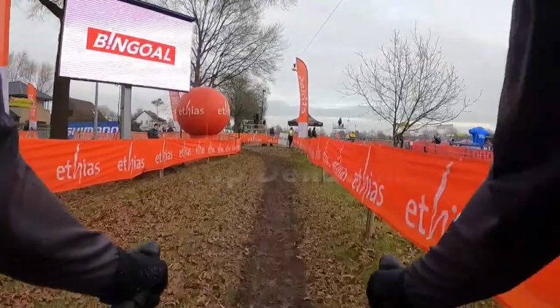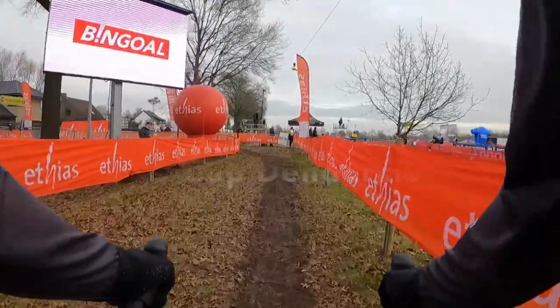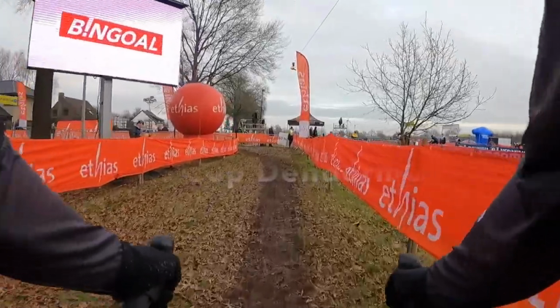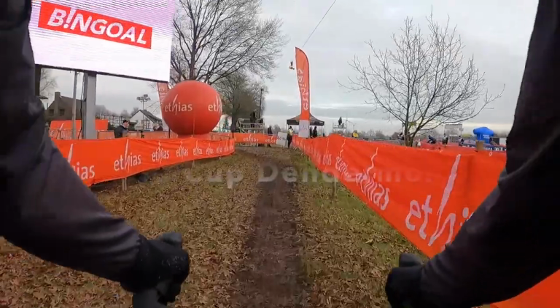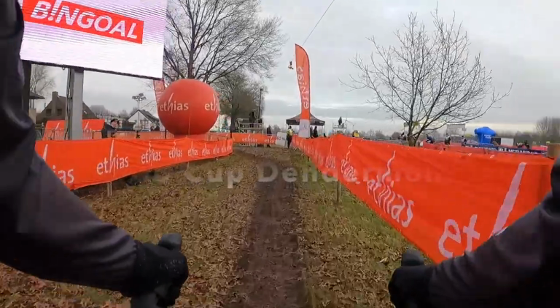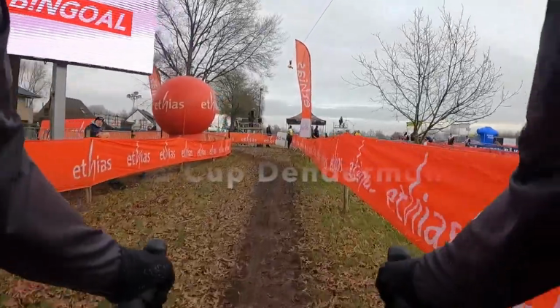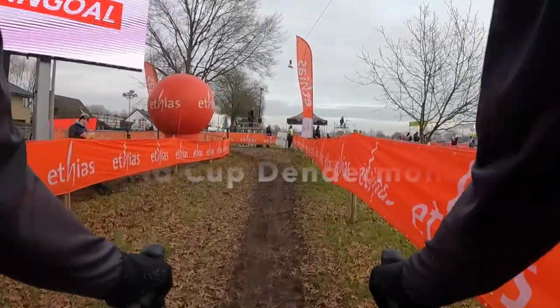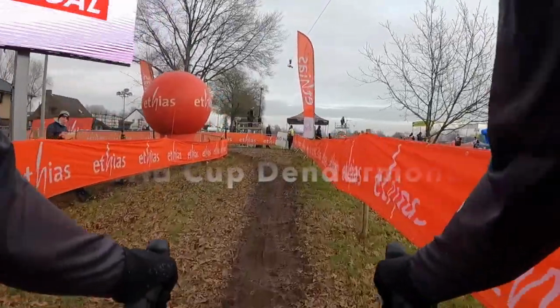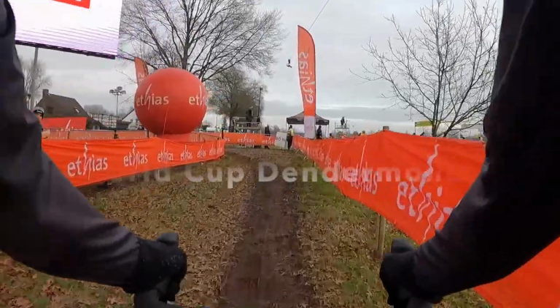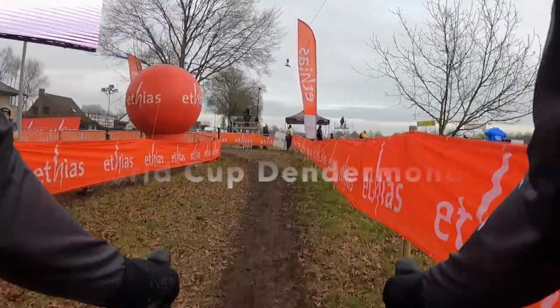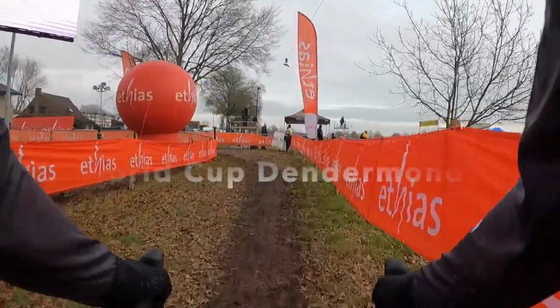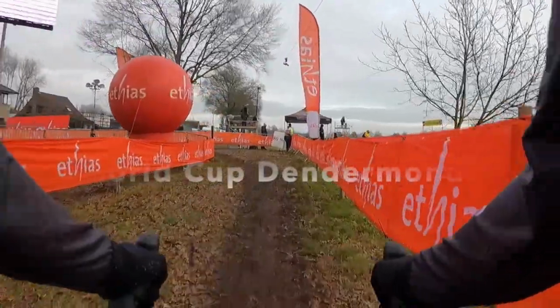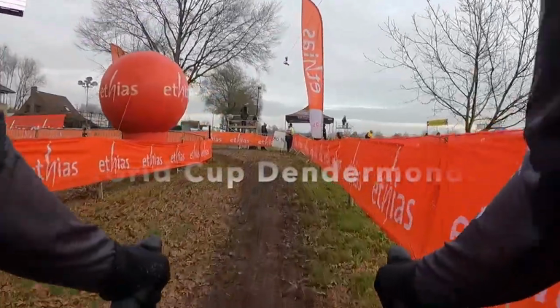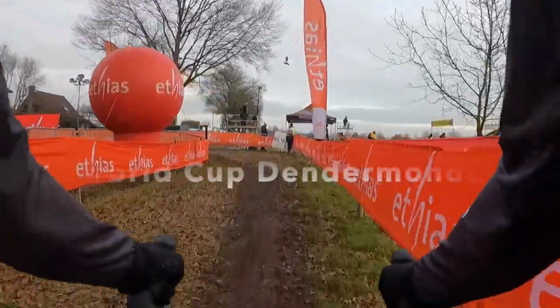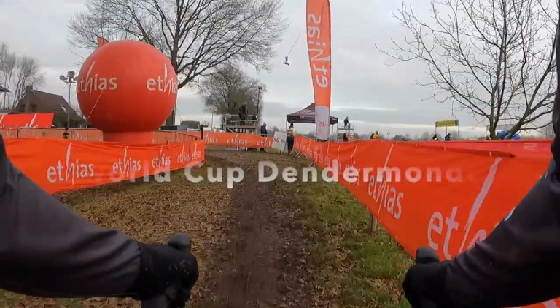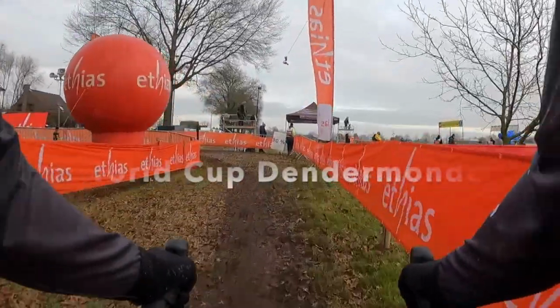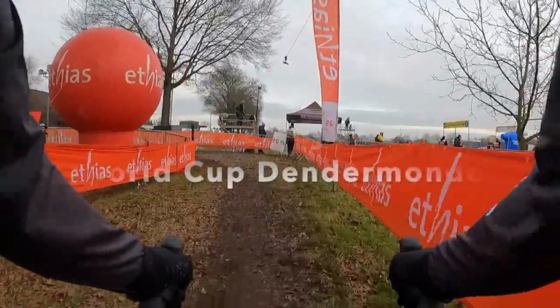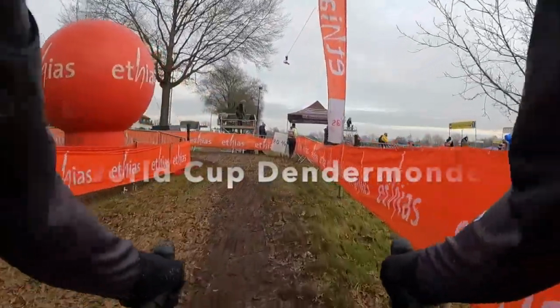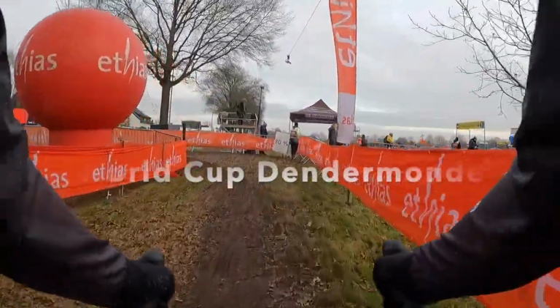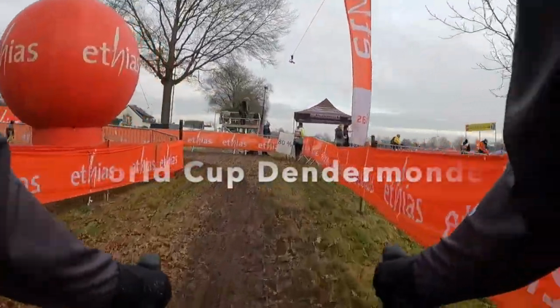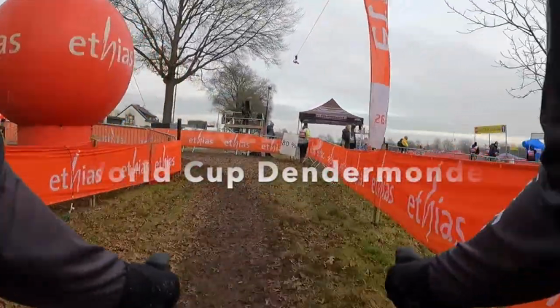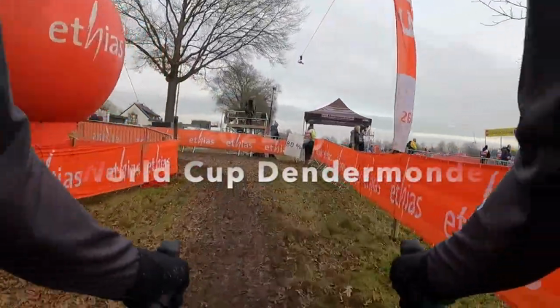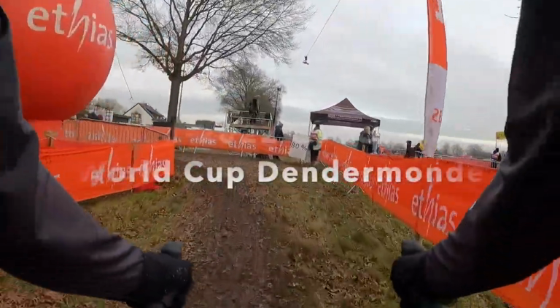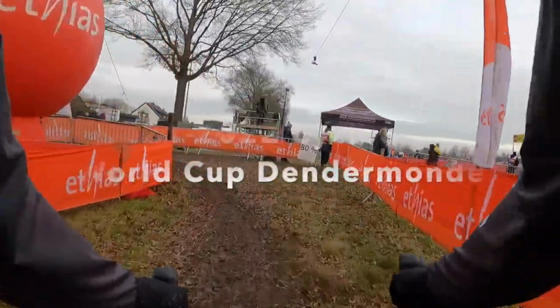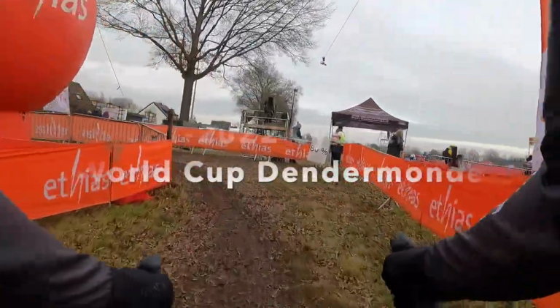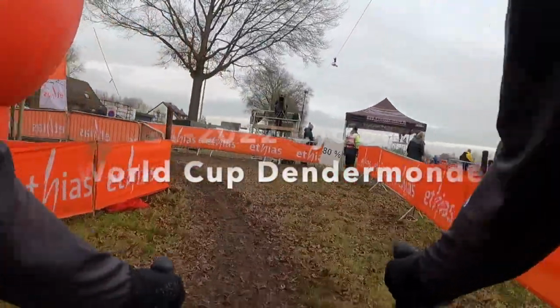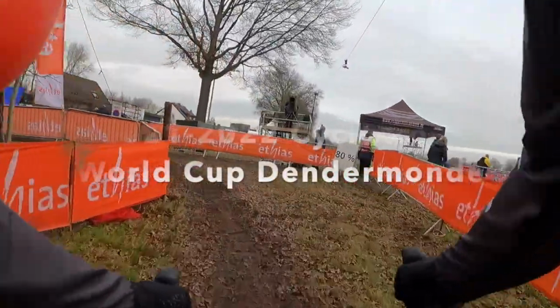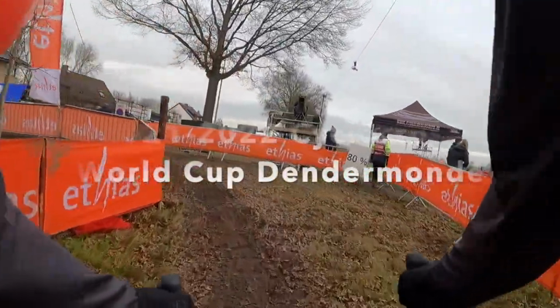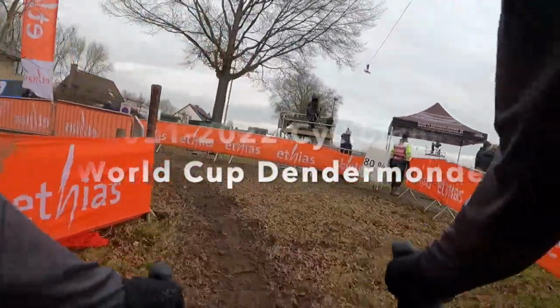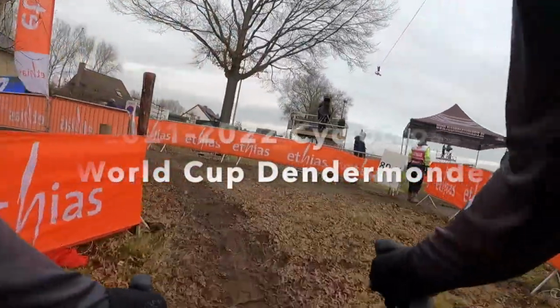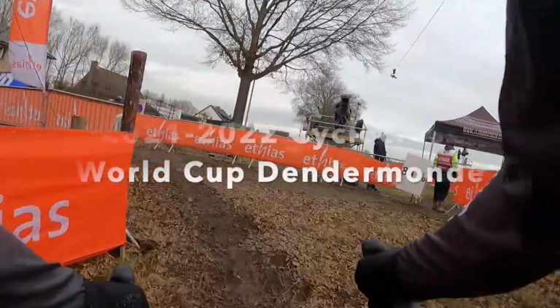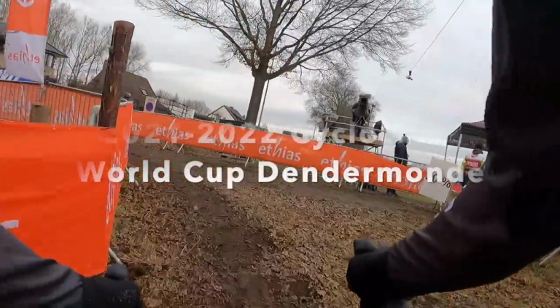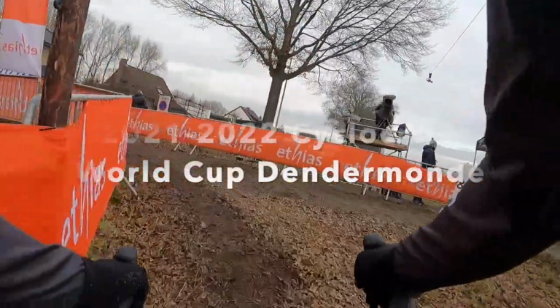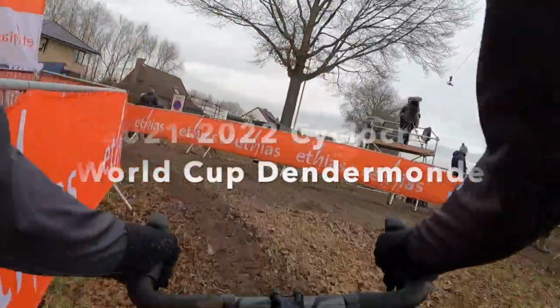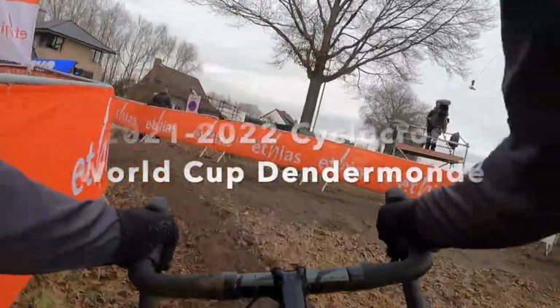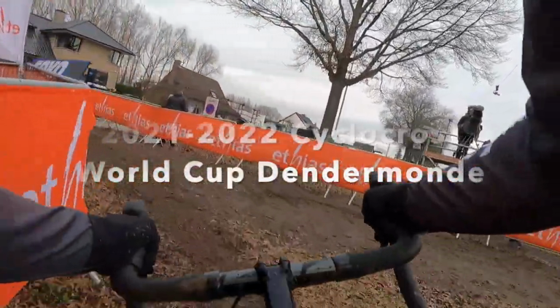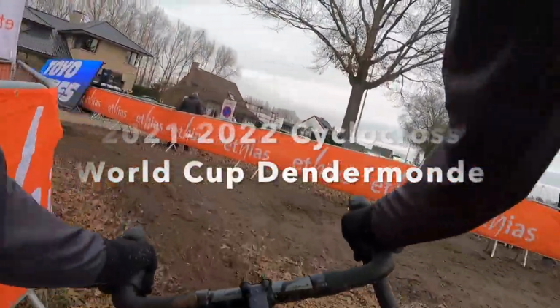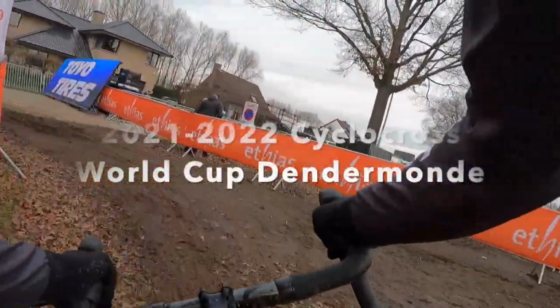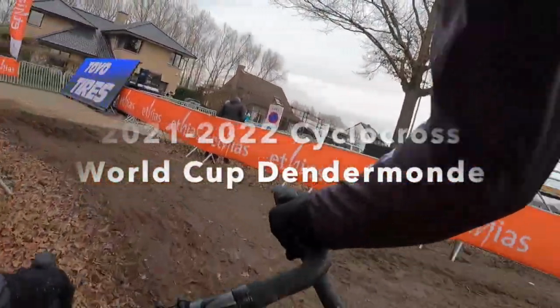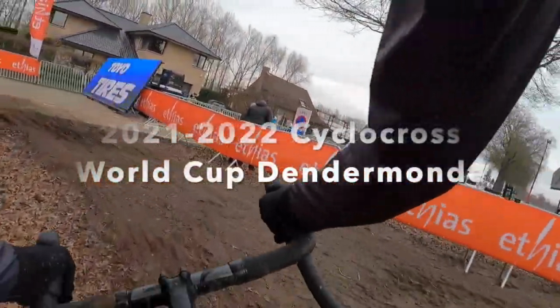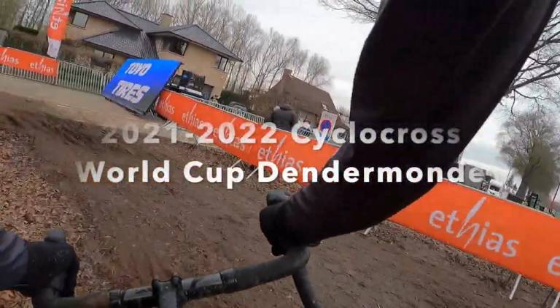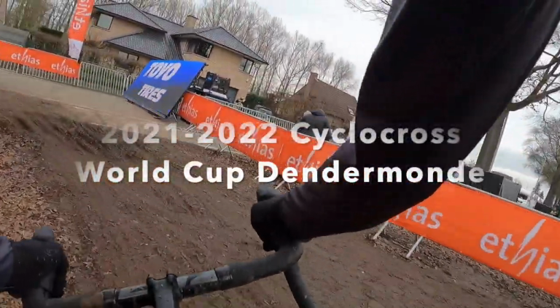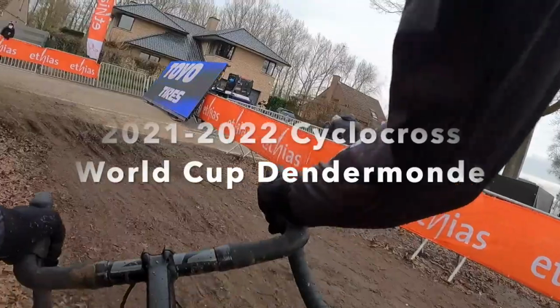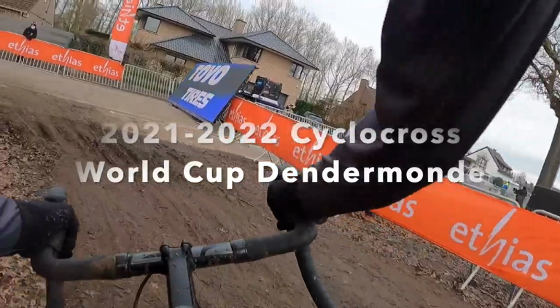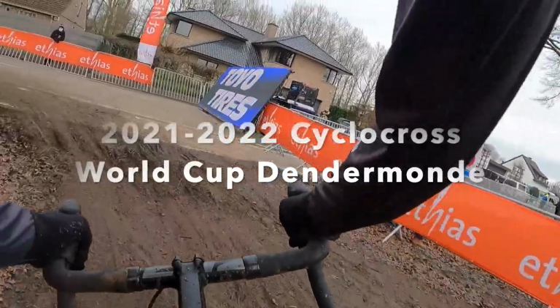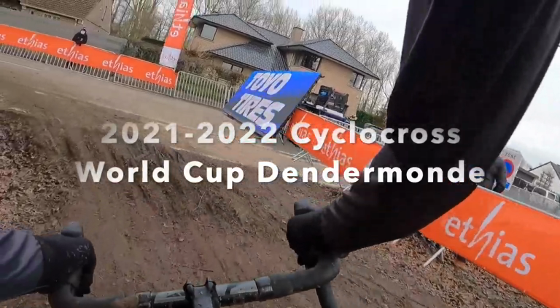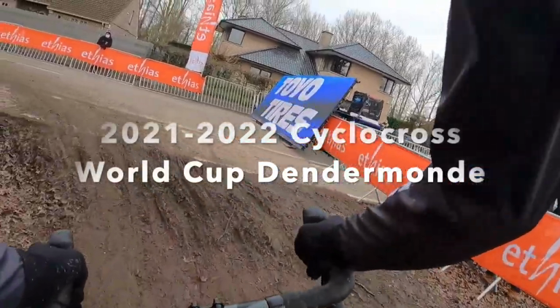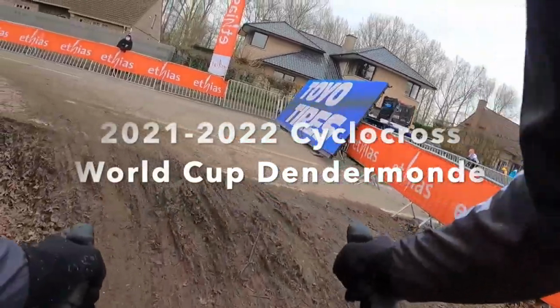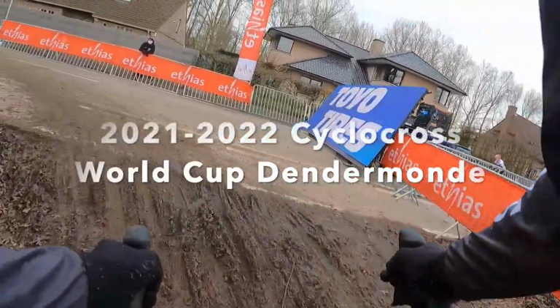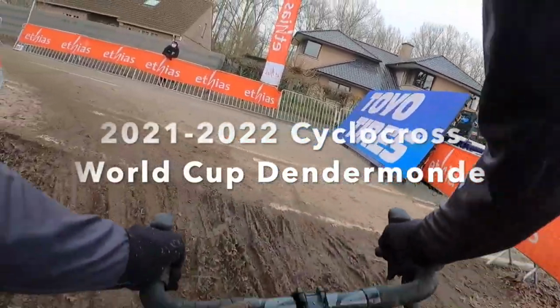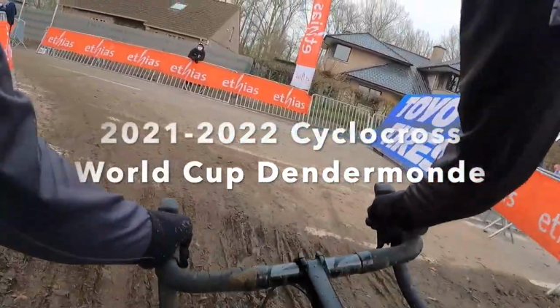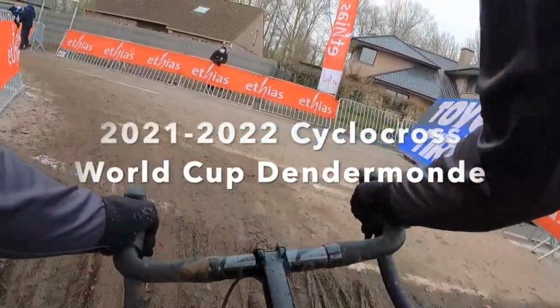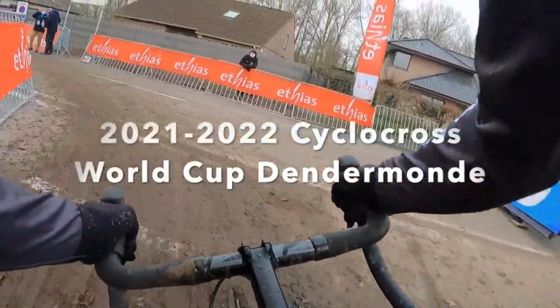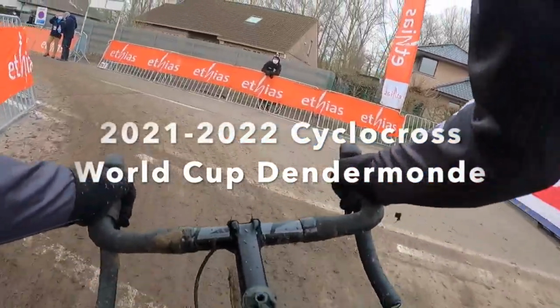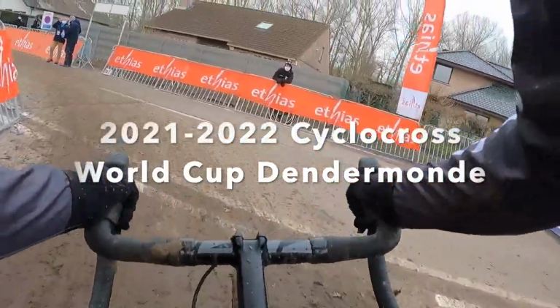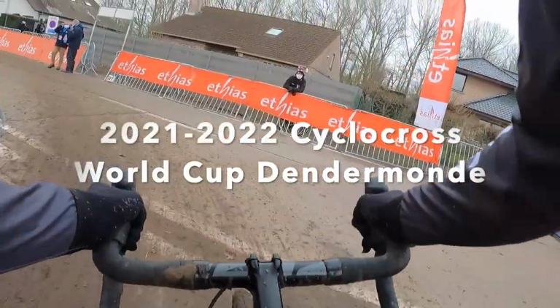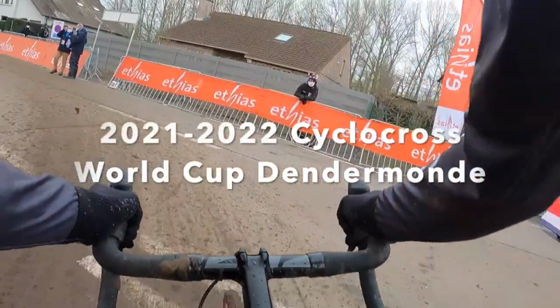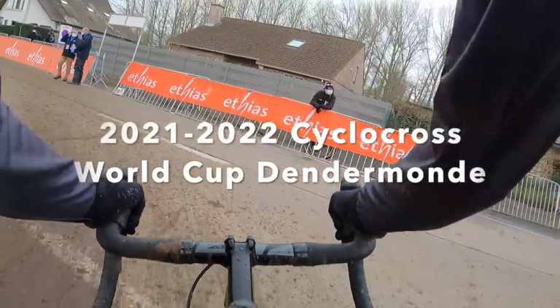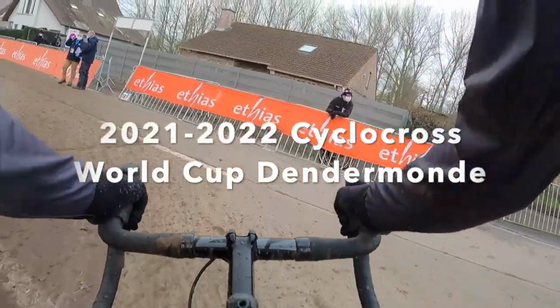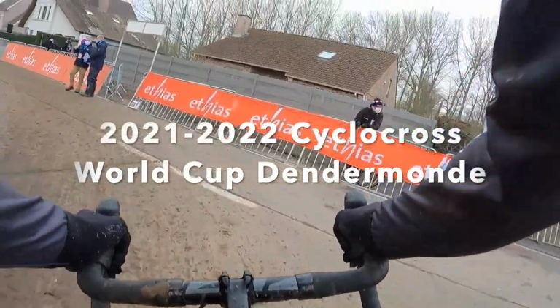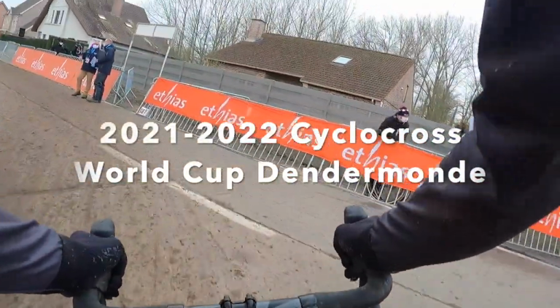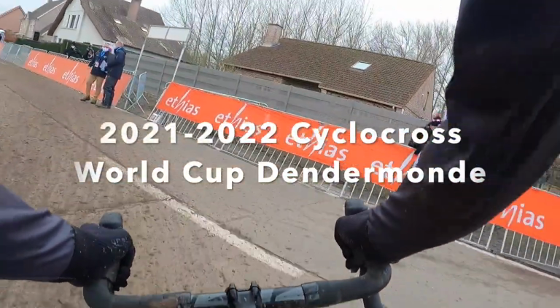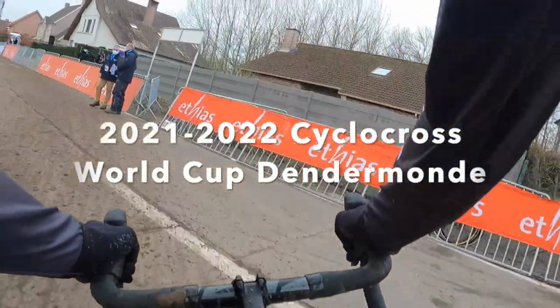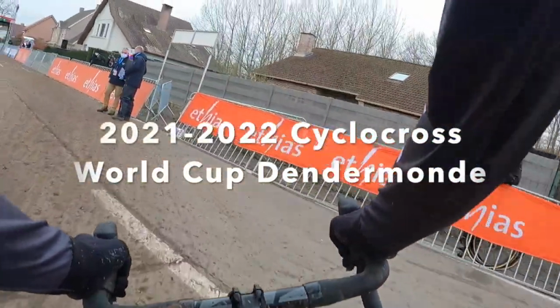Hello everyone and welcome to the Cyclocross World Cup here in Dendermonde, Belgium — the Dendermonster, as we knew it from last year.